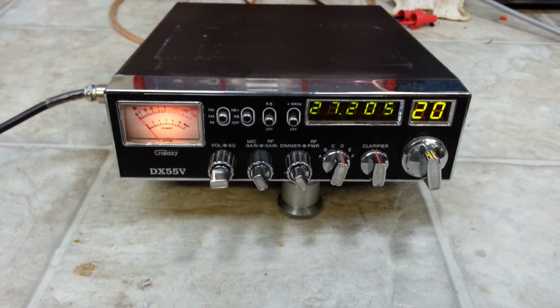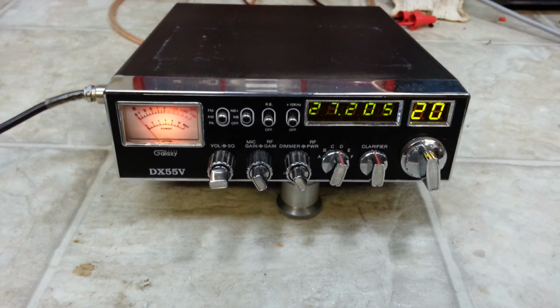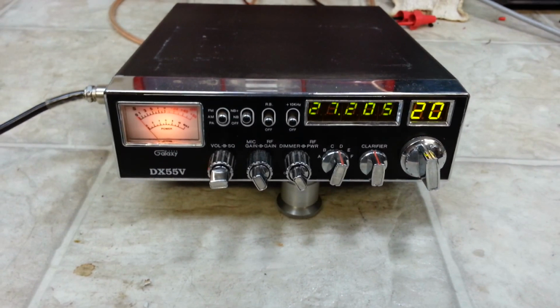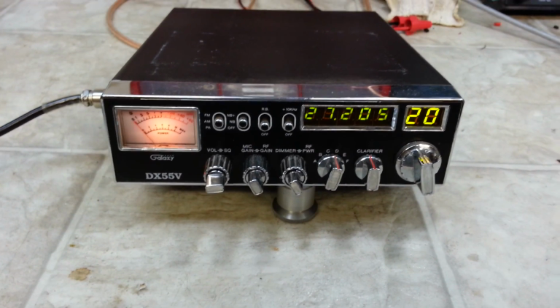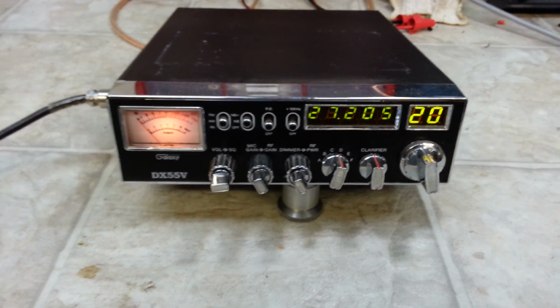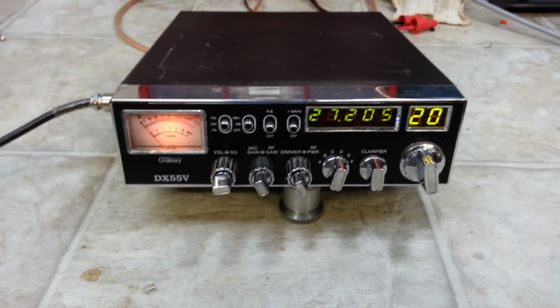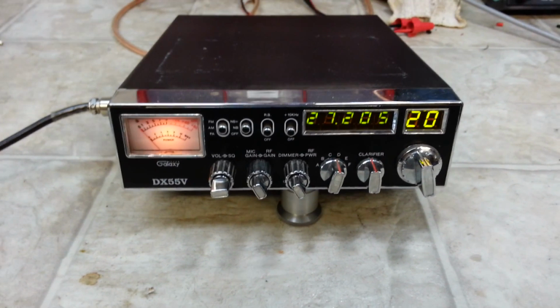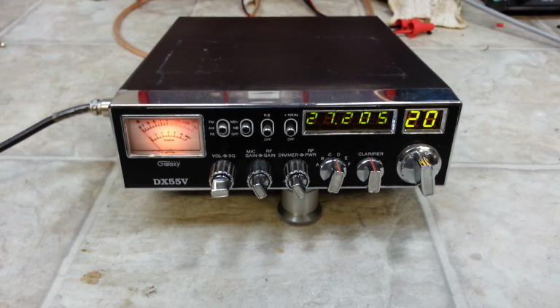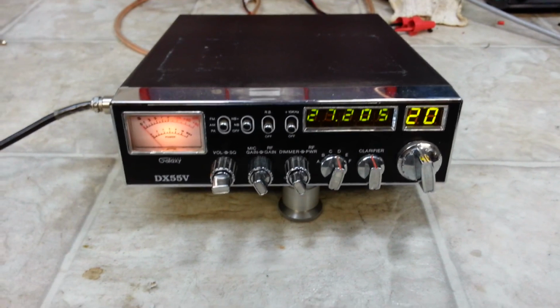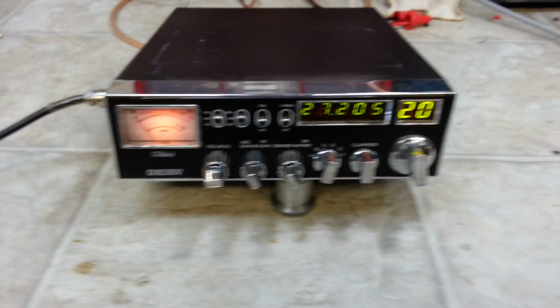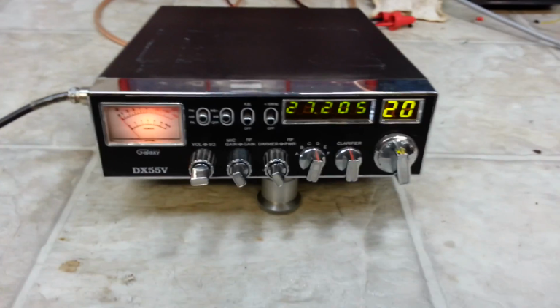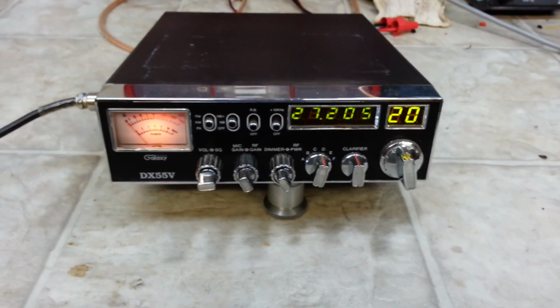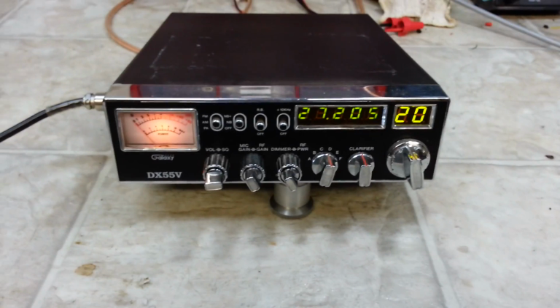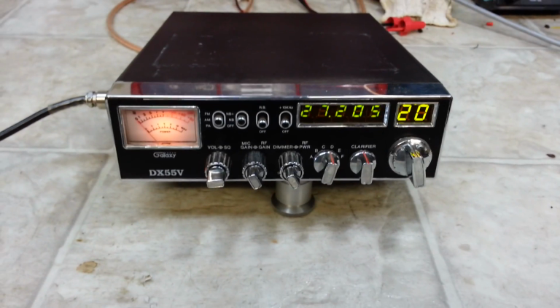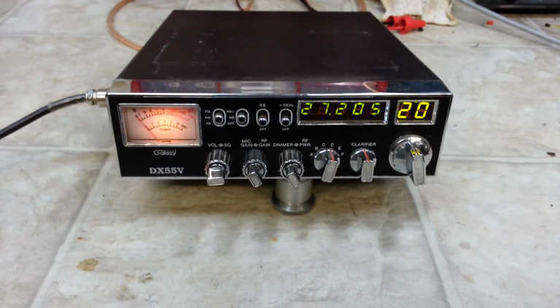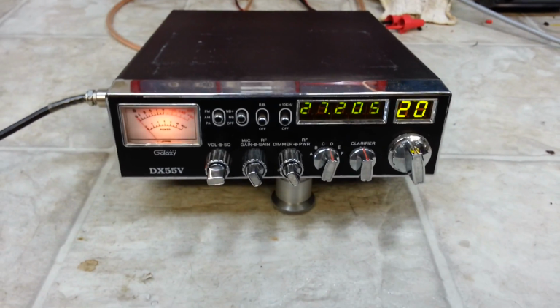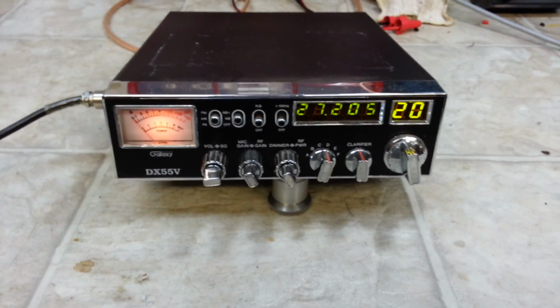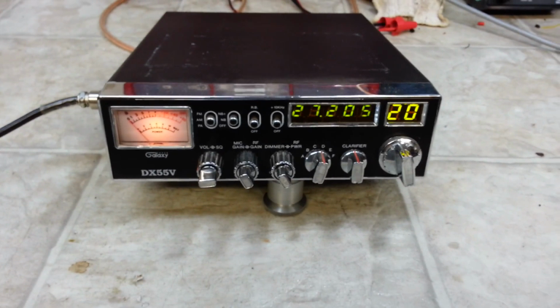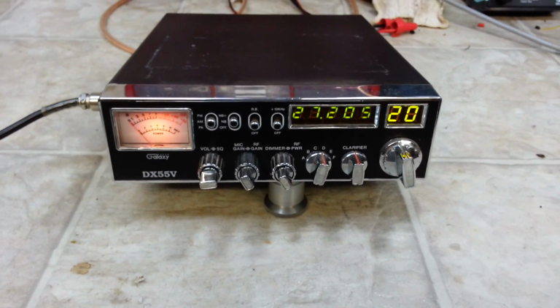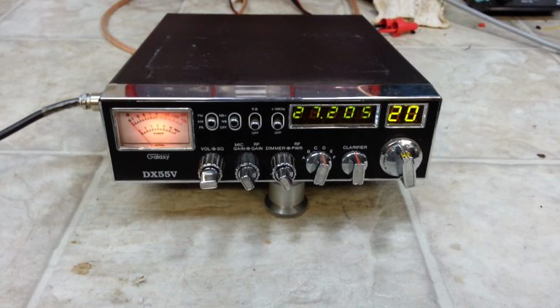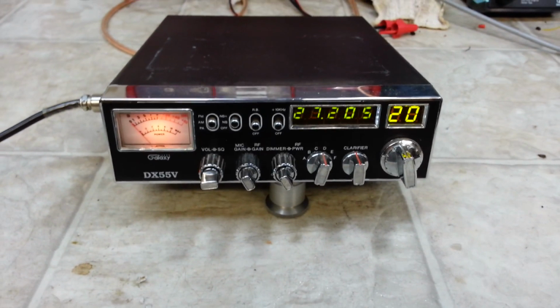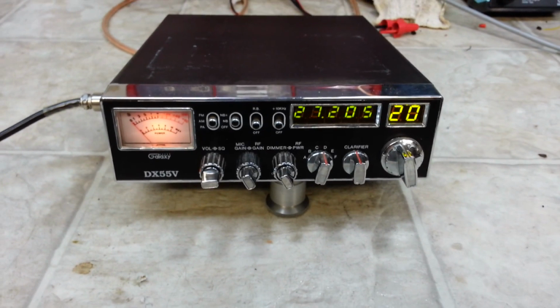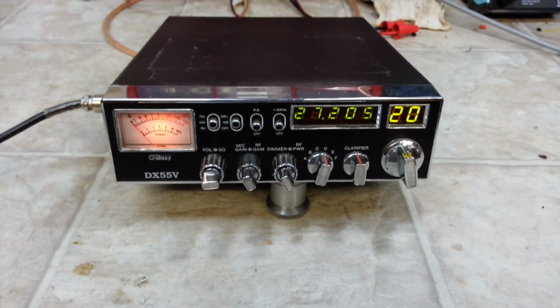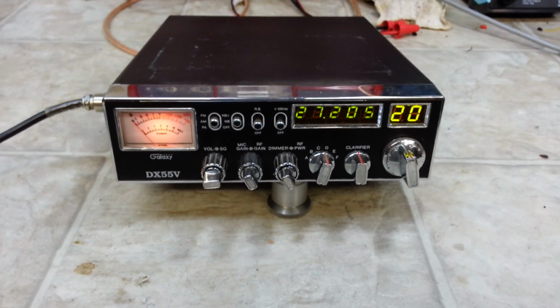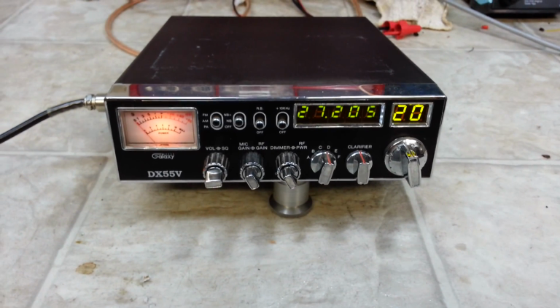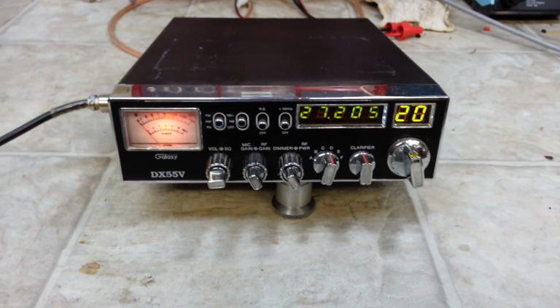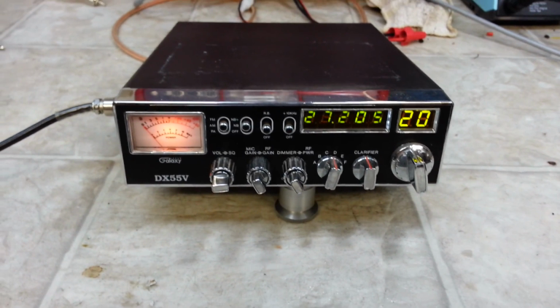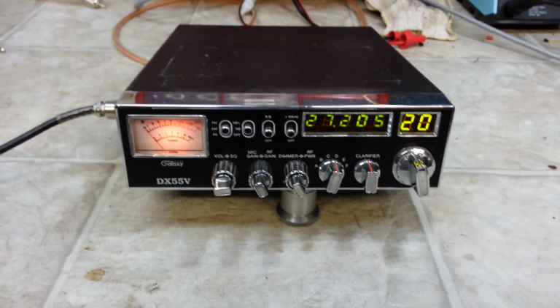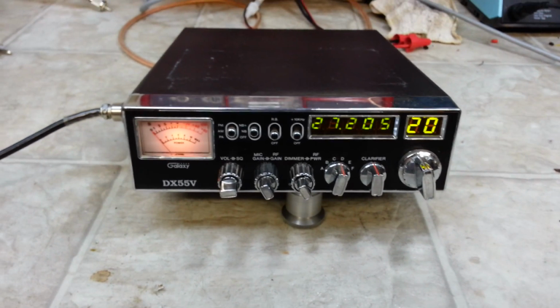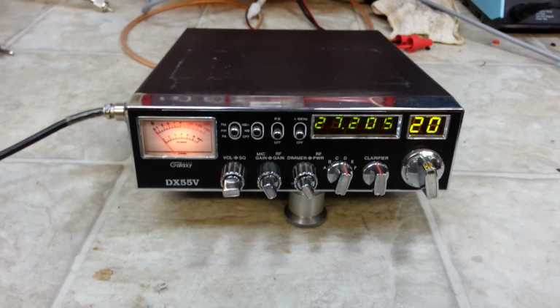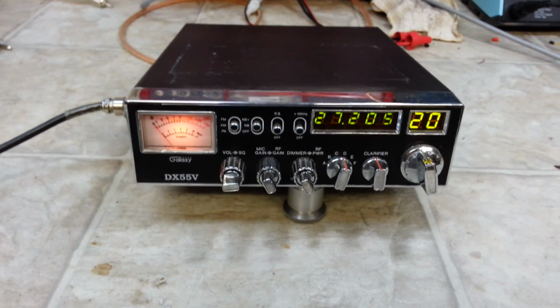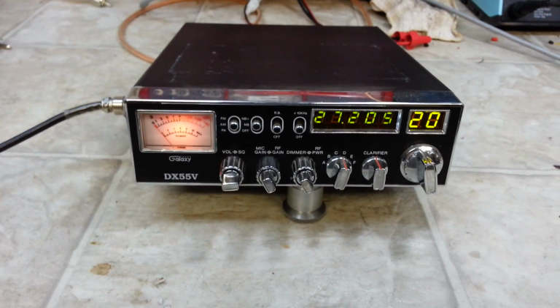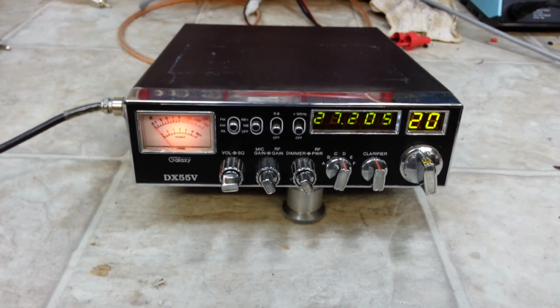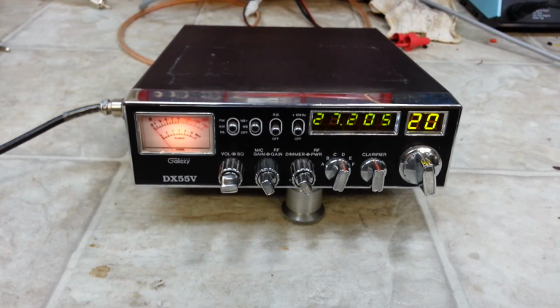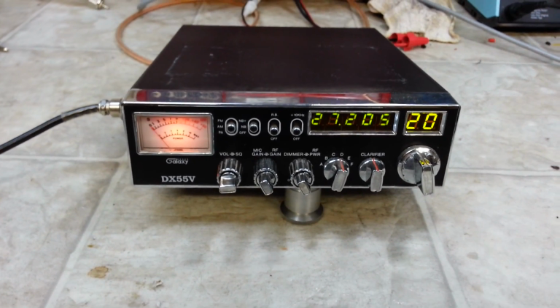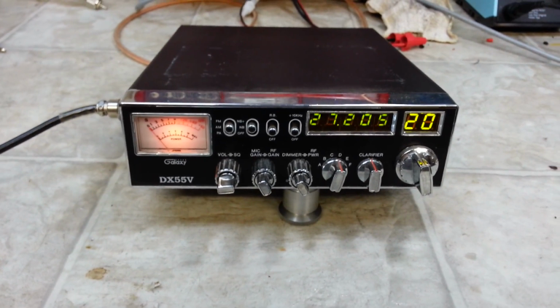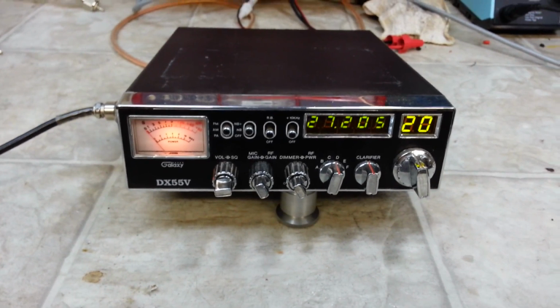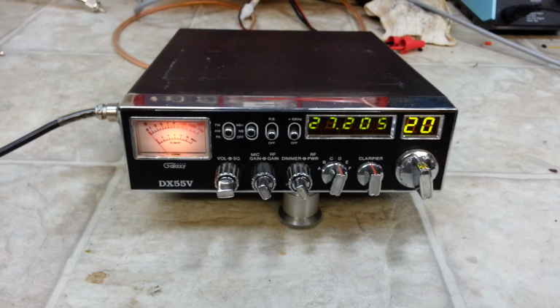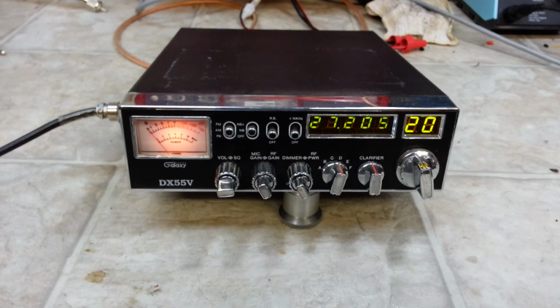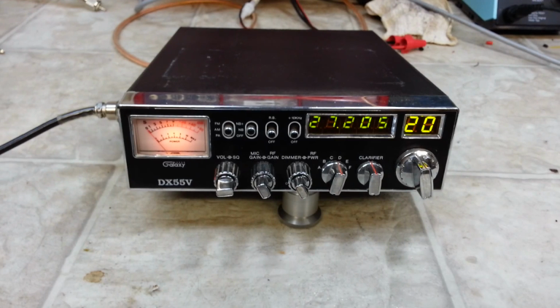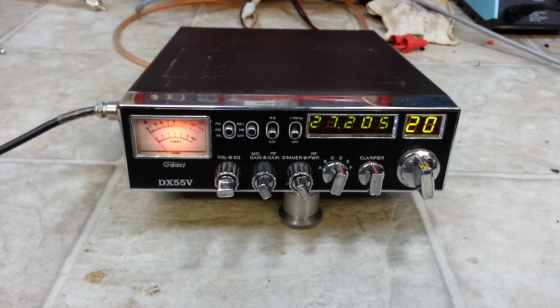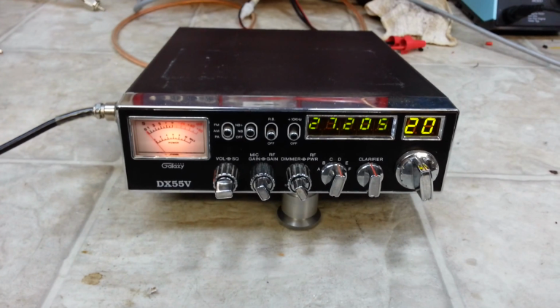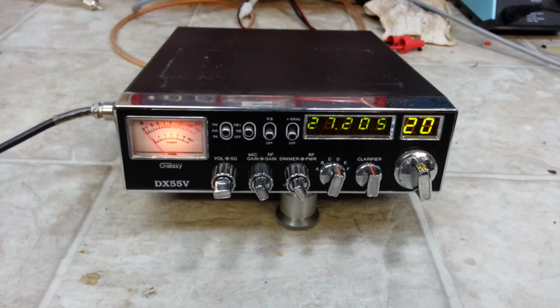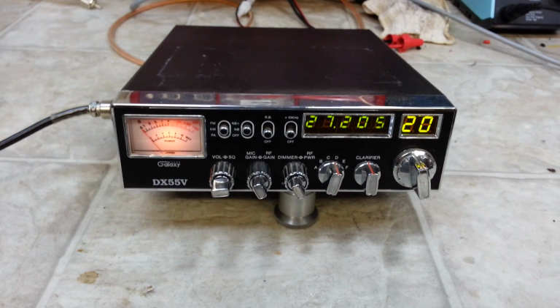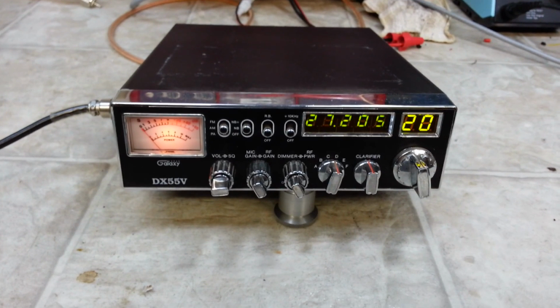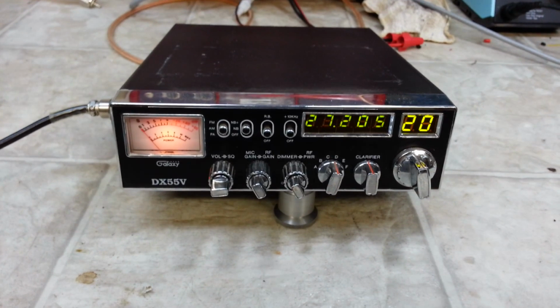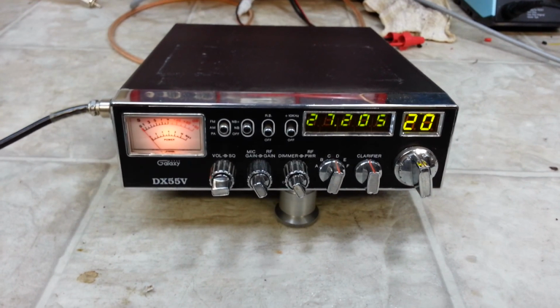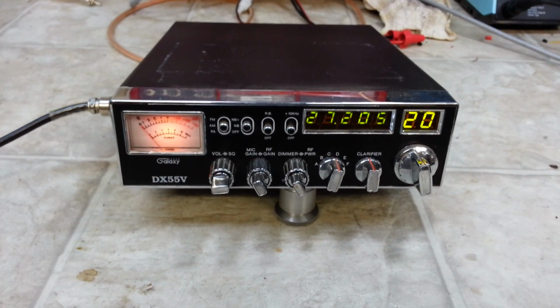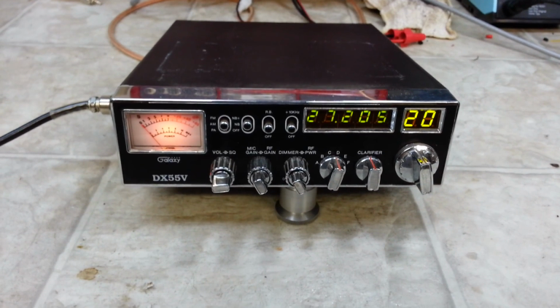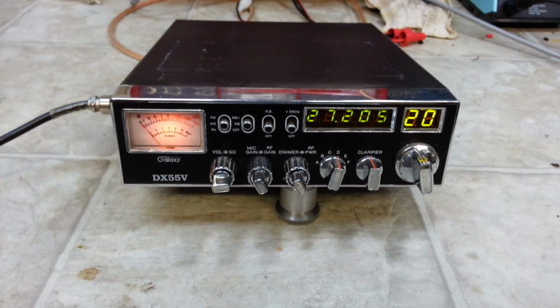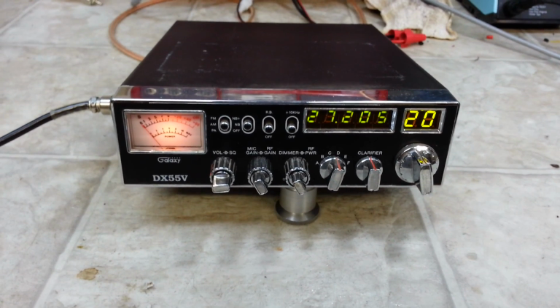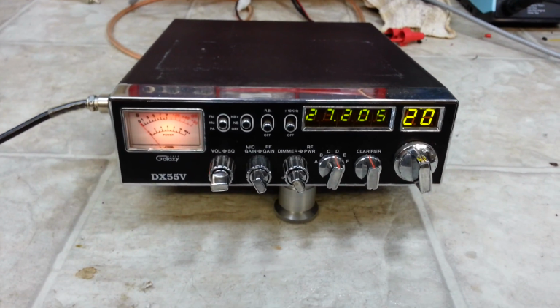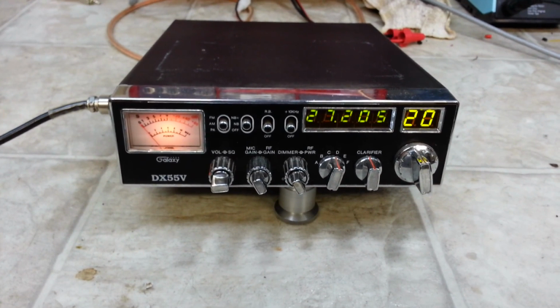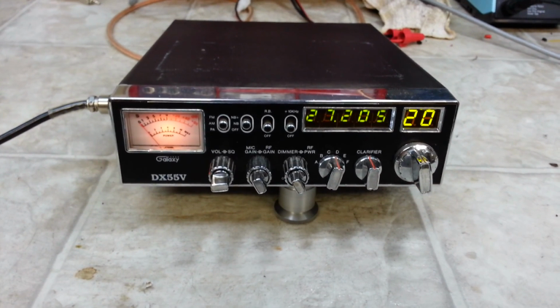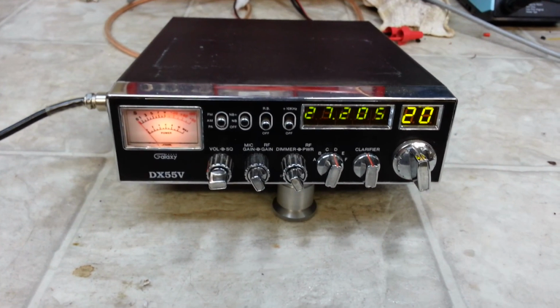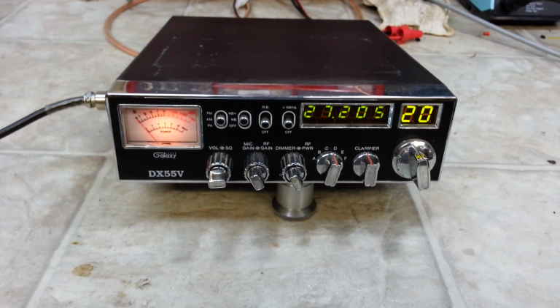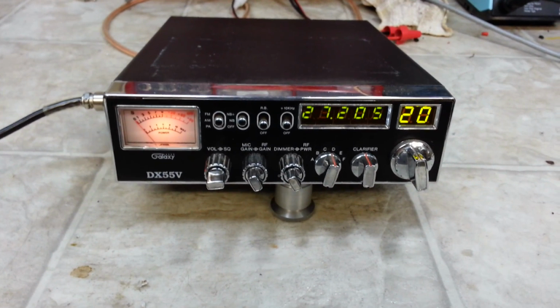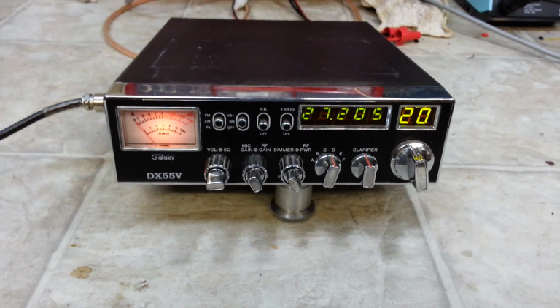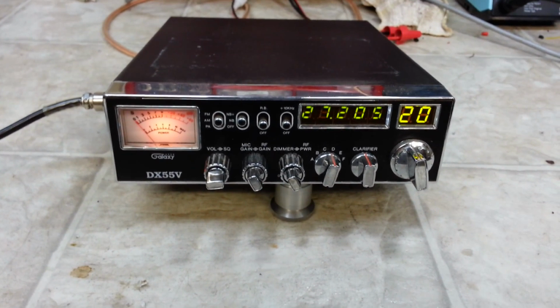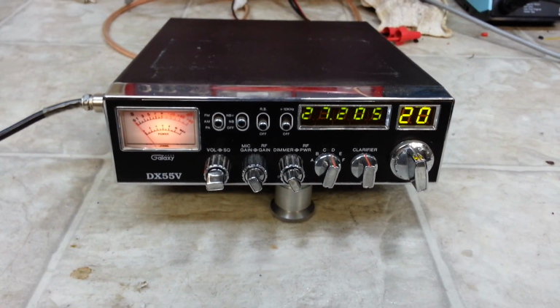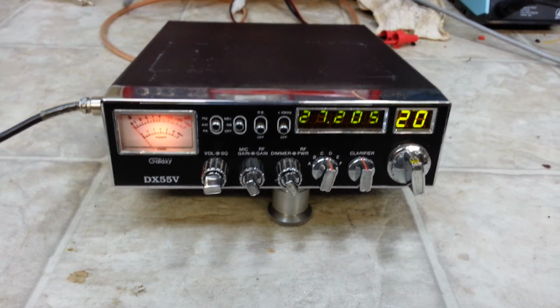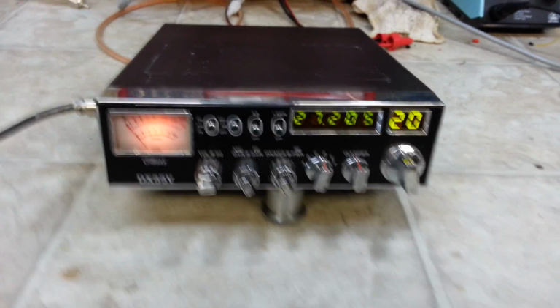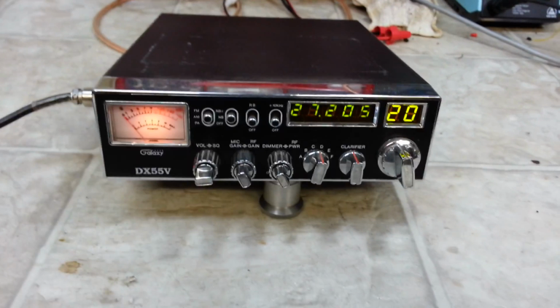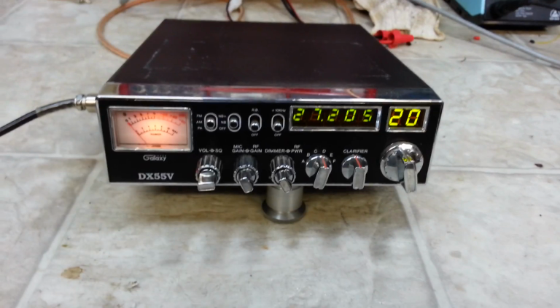Hello again everyone. Truck CB Sales here with a tune-up report for Mike in Michigan on this Galaxy DX55V.